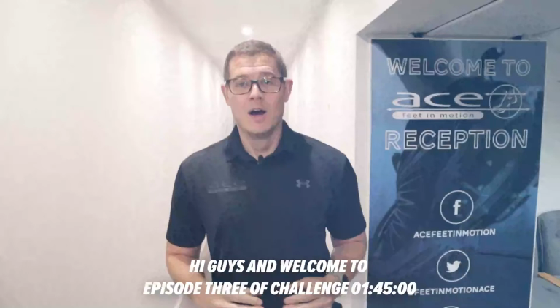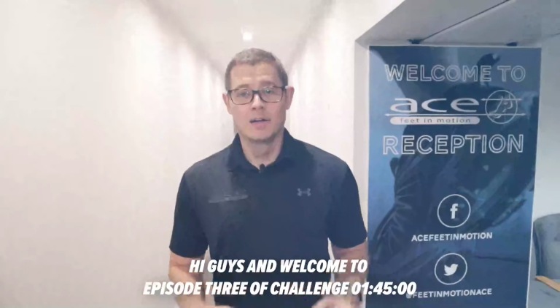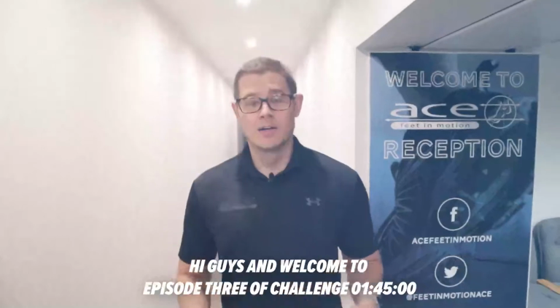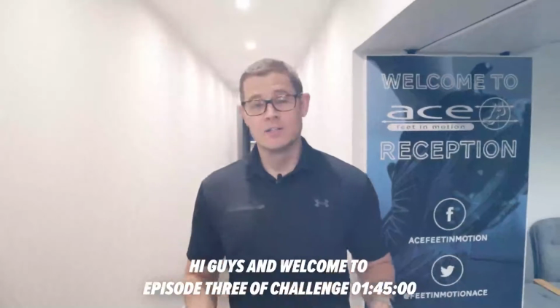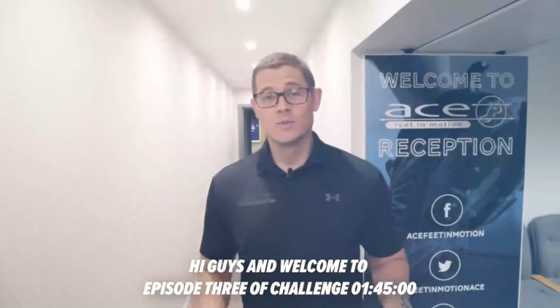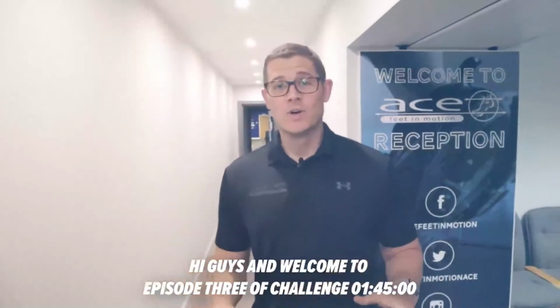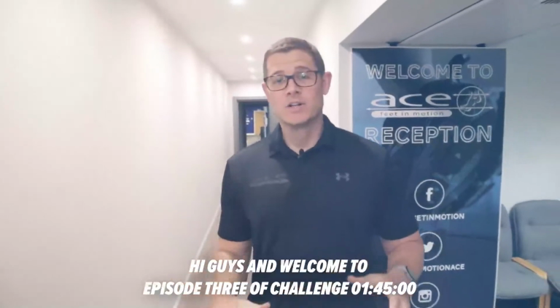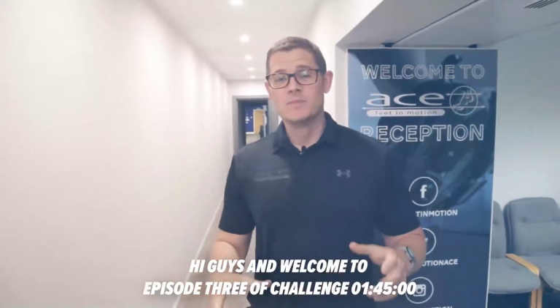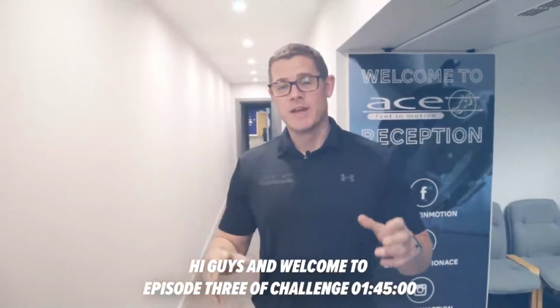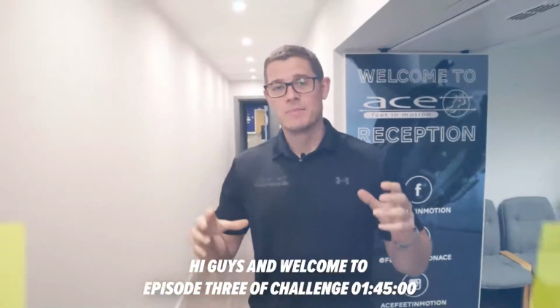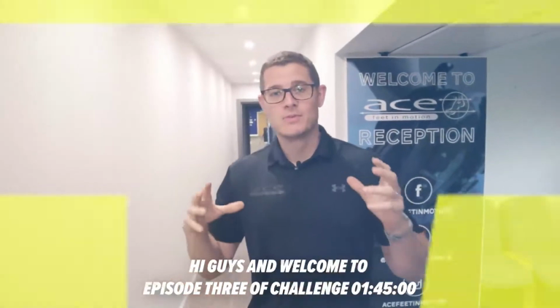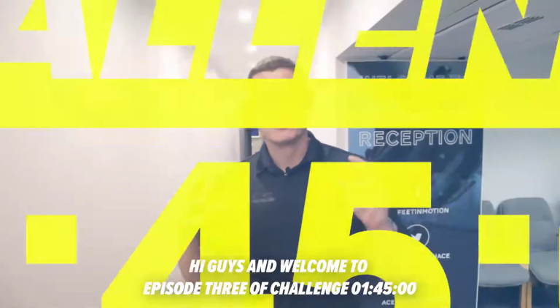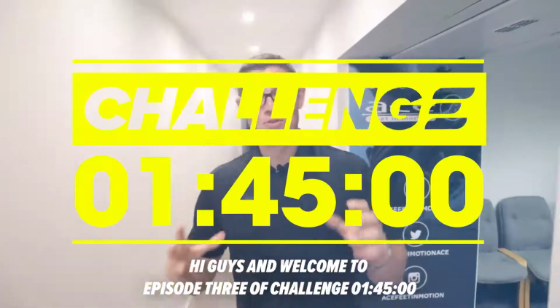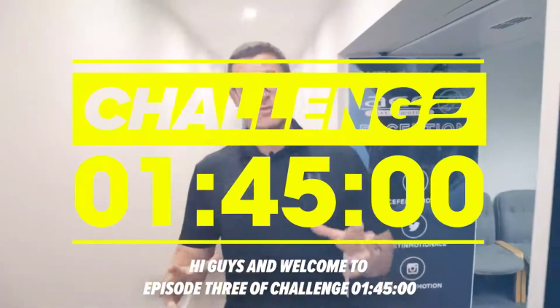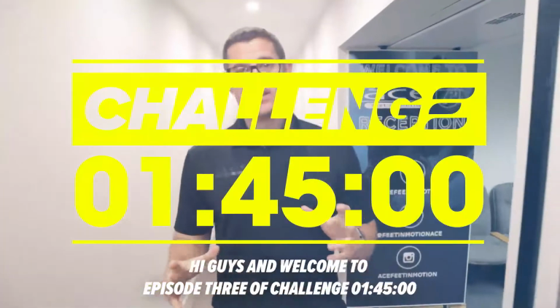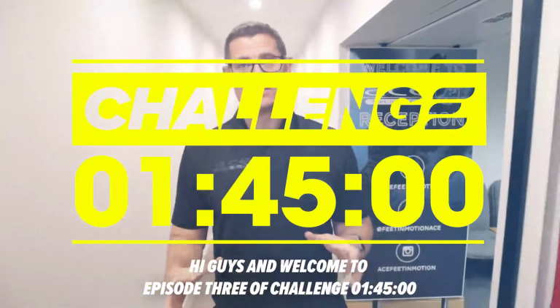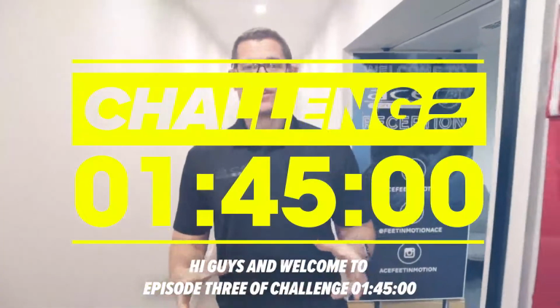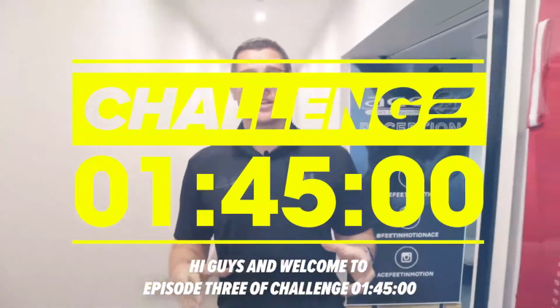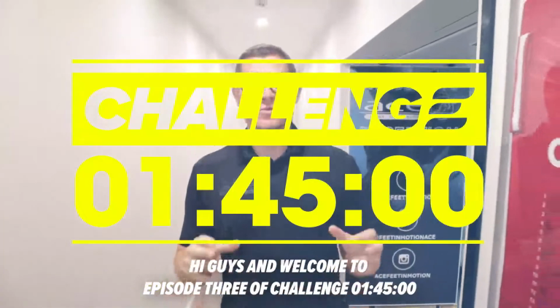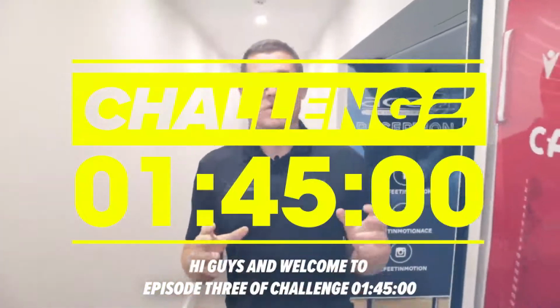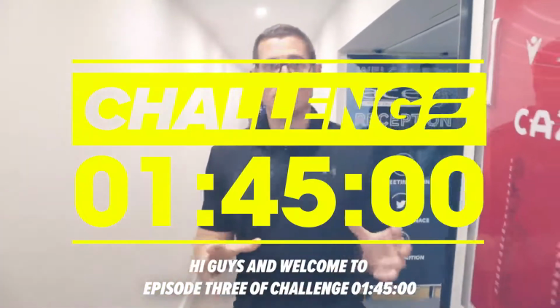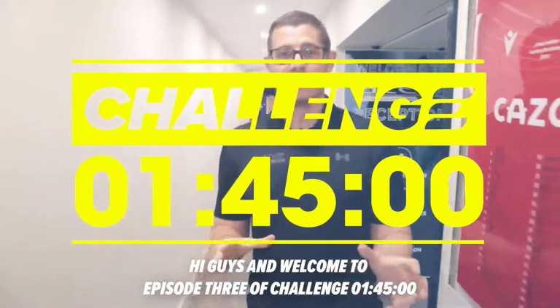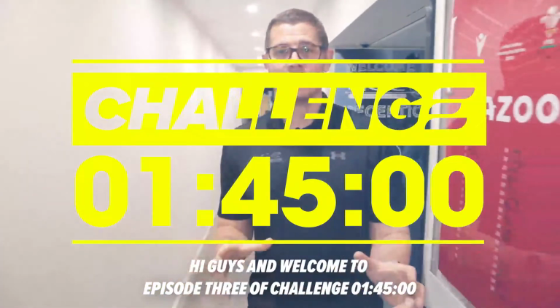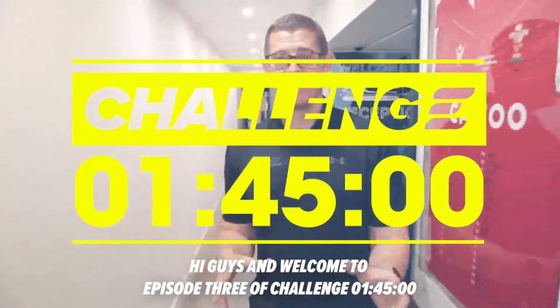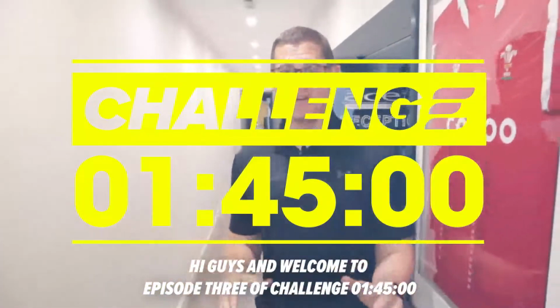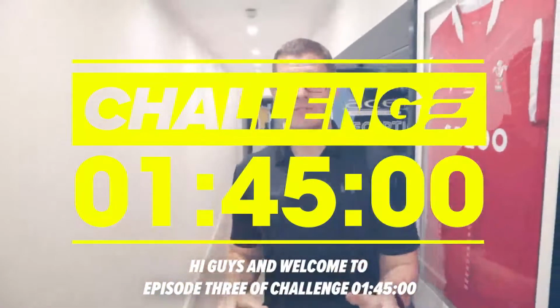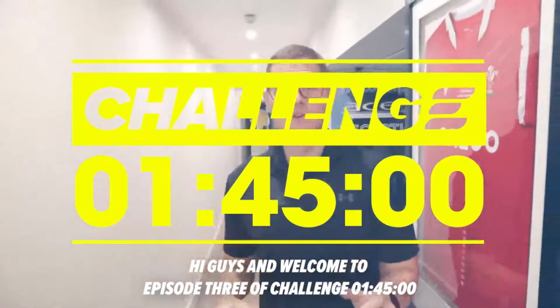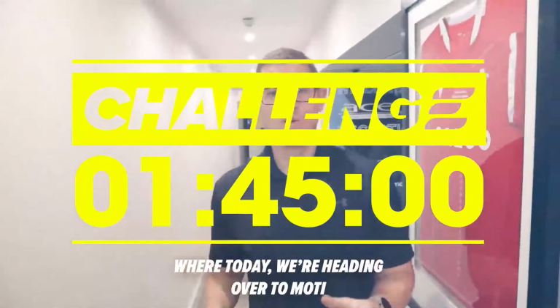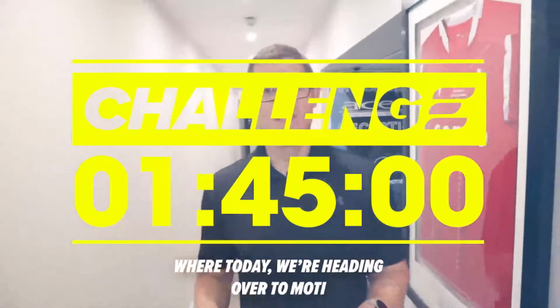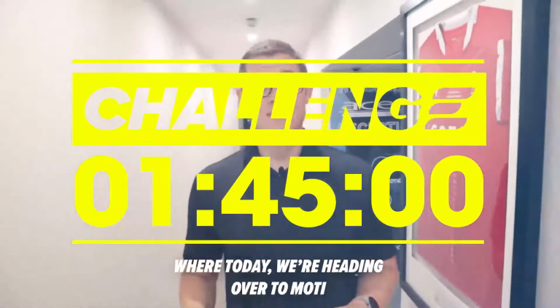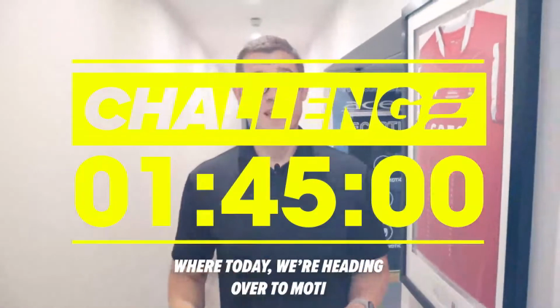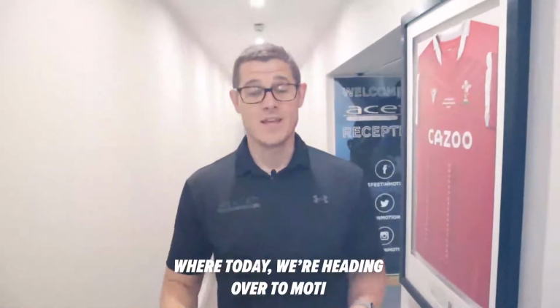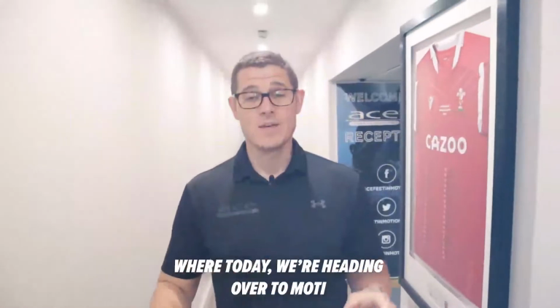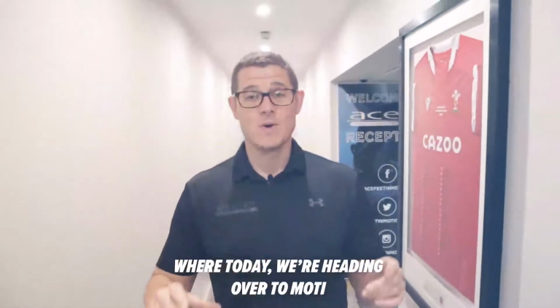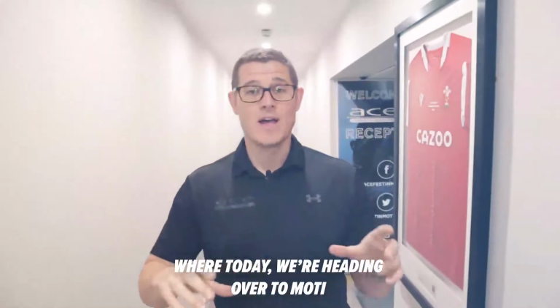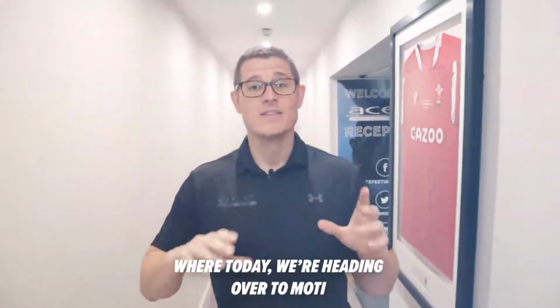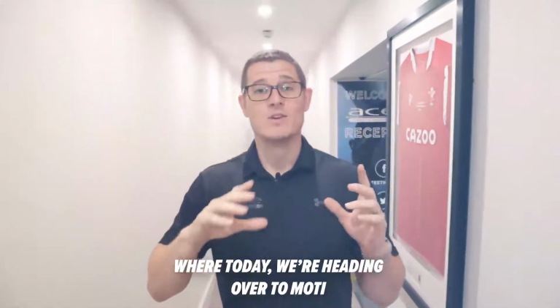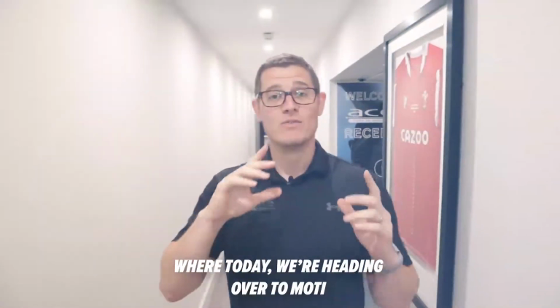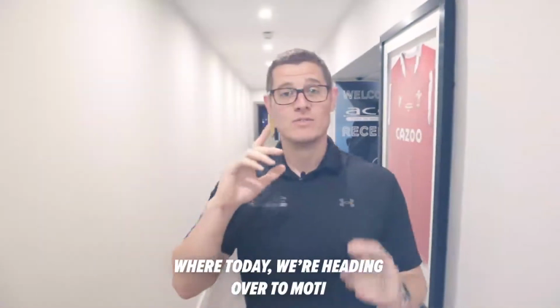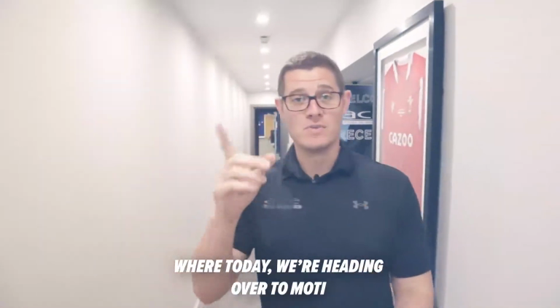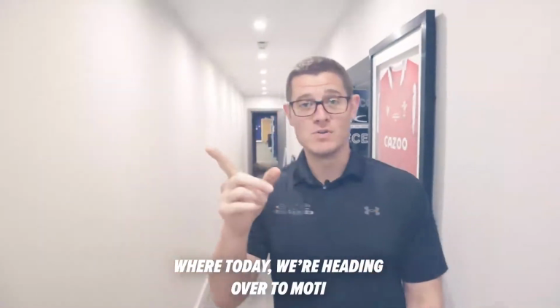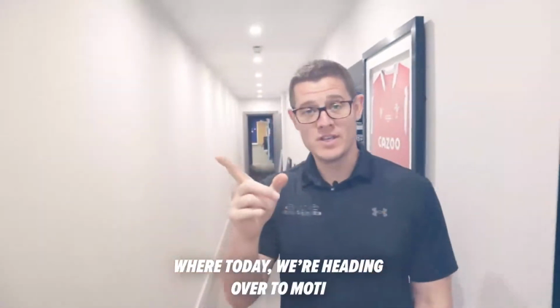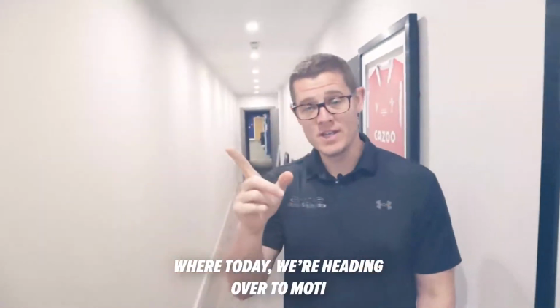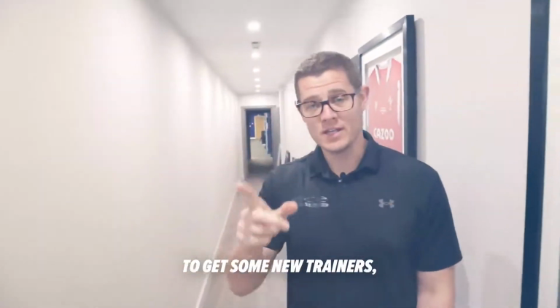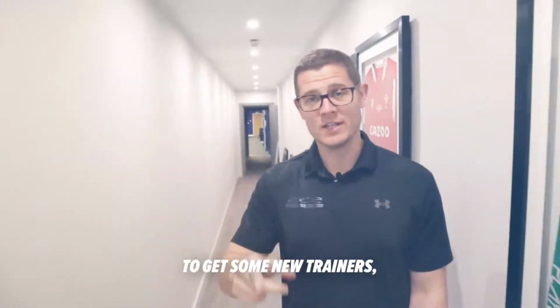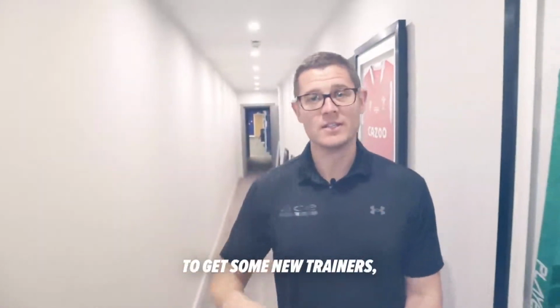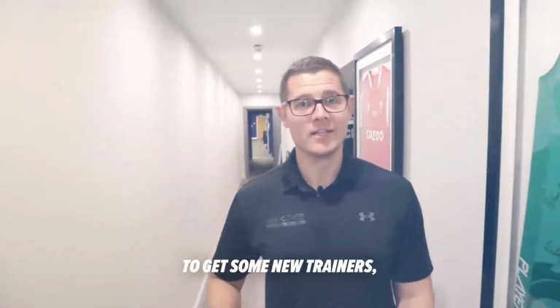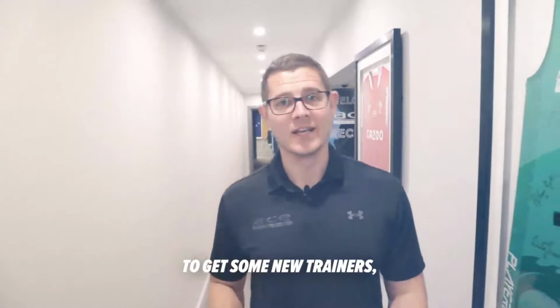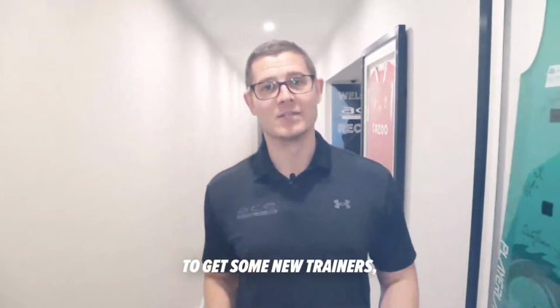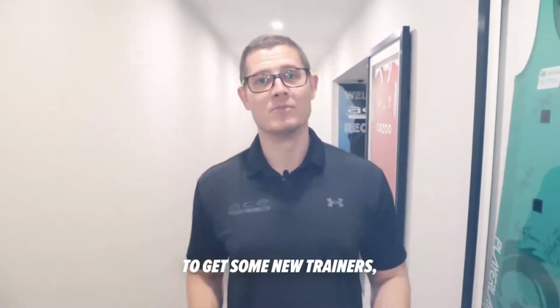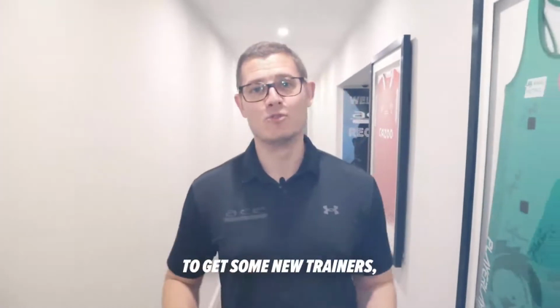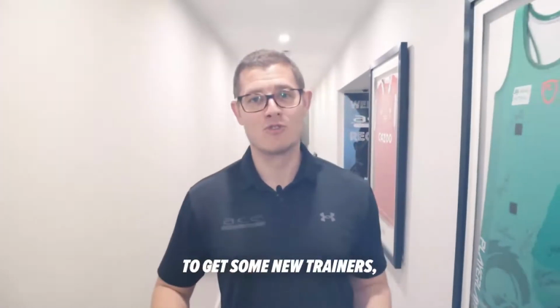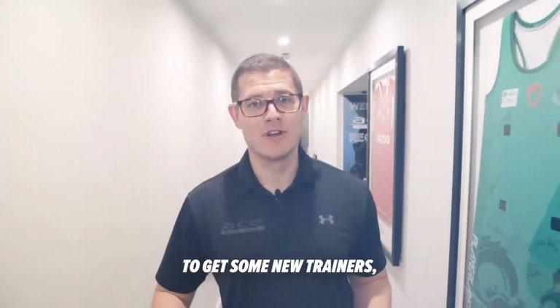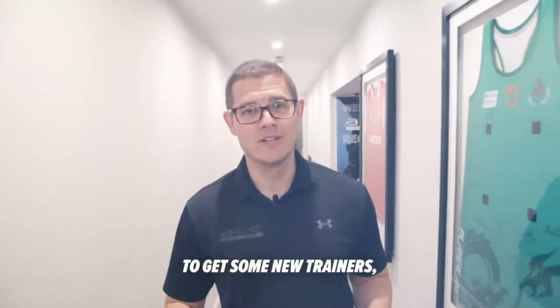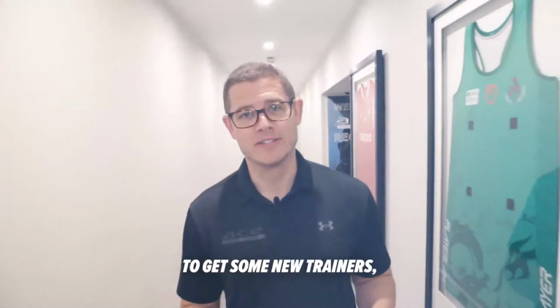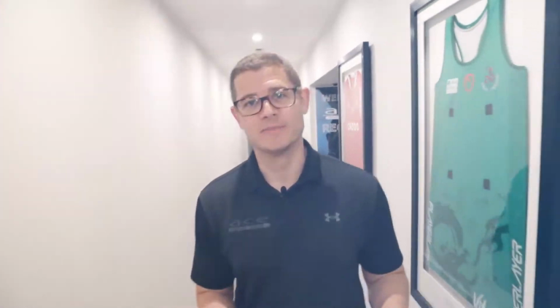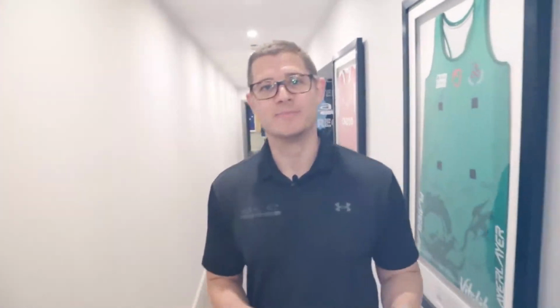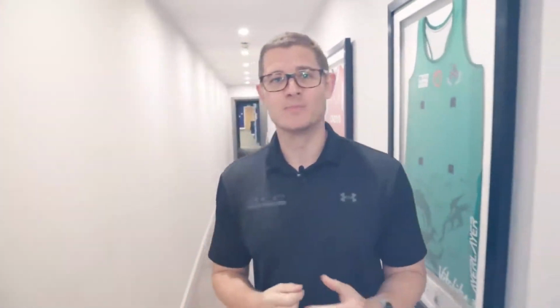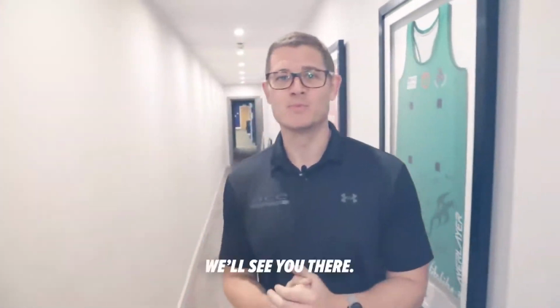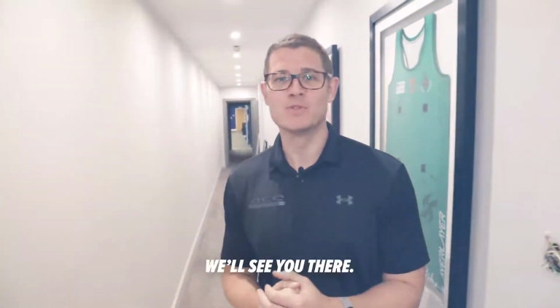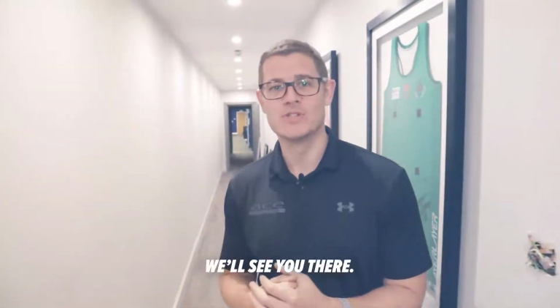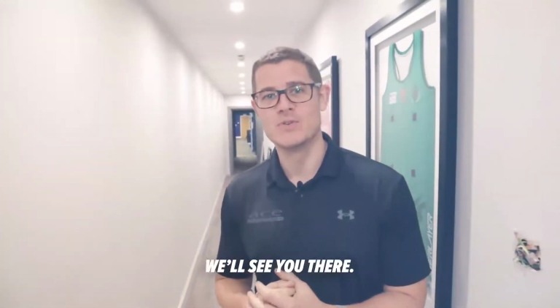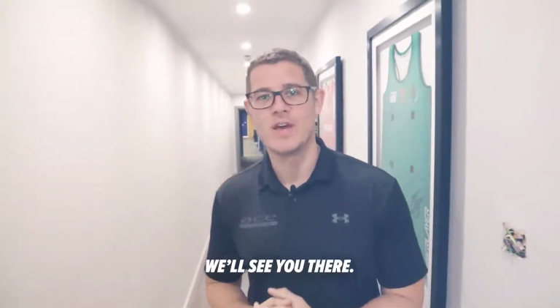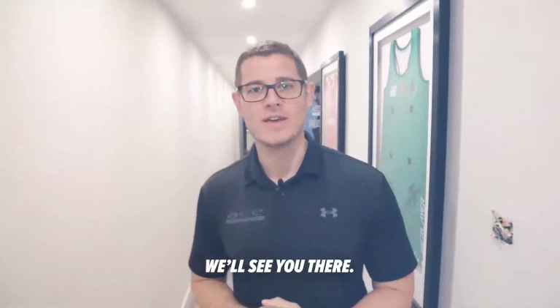Hi guys and welcome to episode 3 of Challenge 145, where today we're headed over to Moti to get some new trainers. We'll see you there.